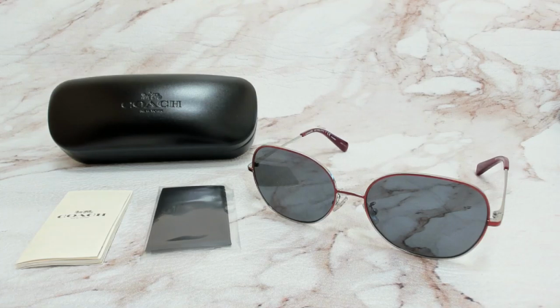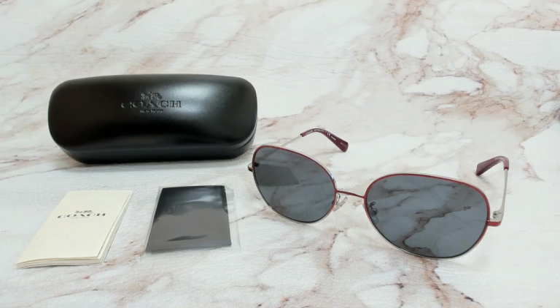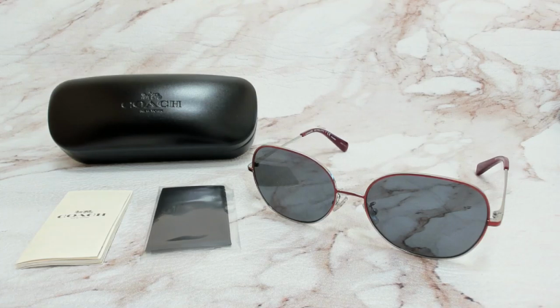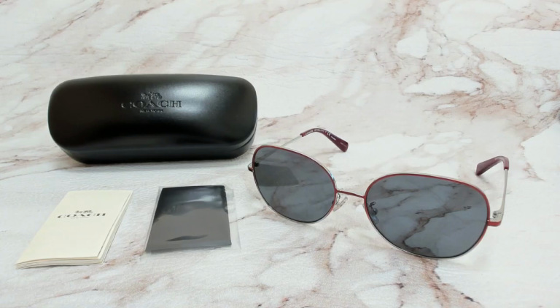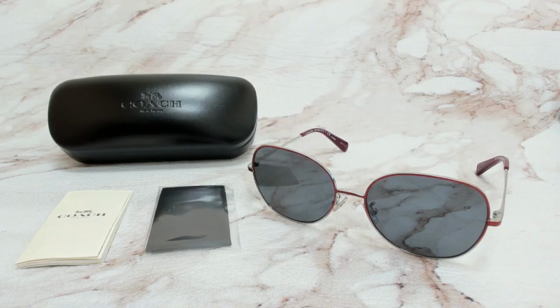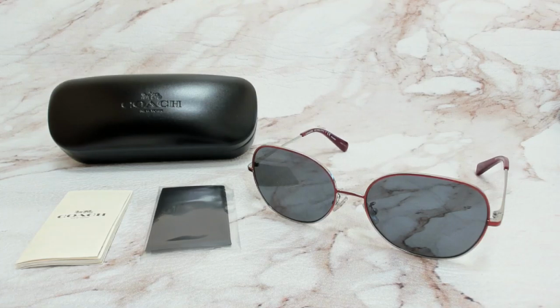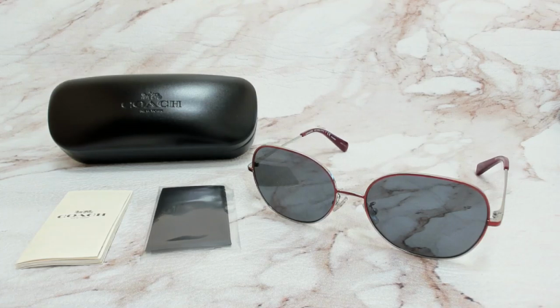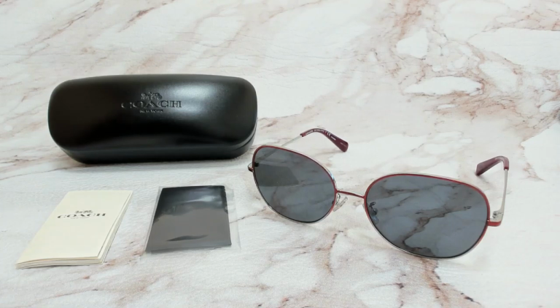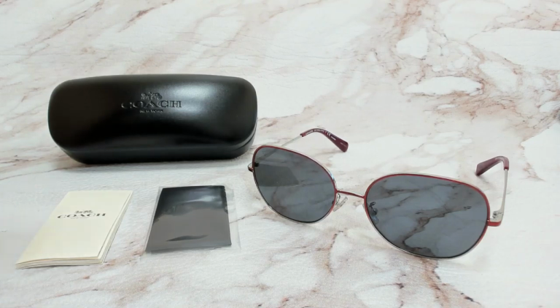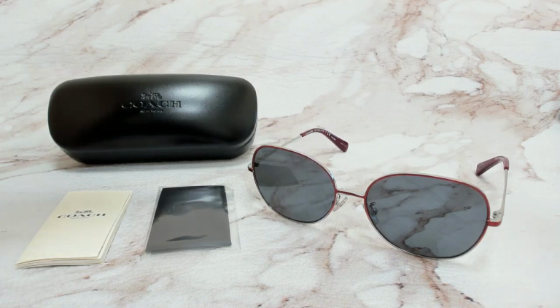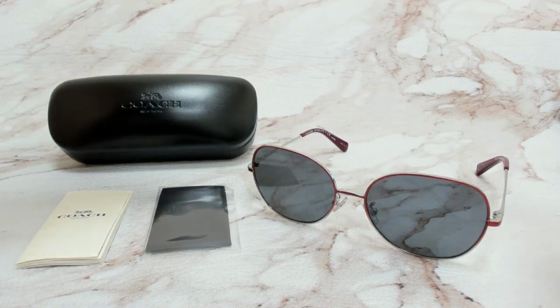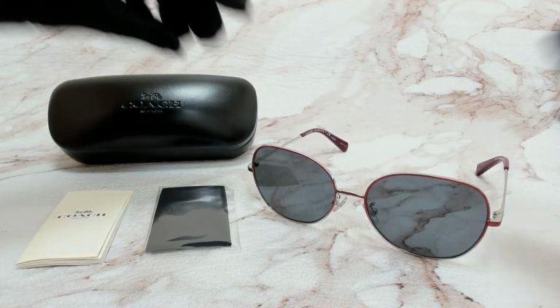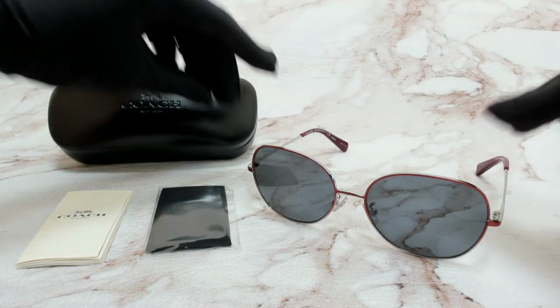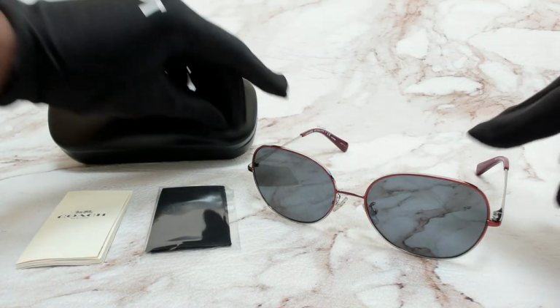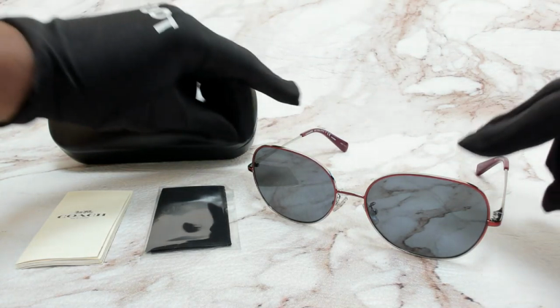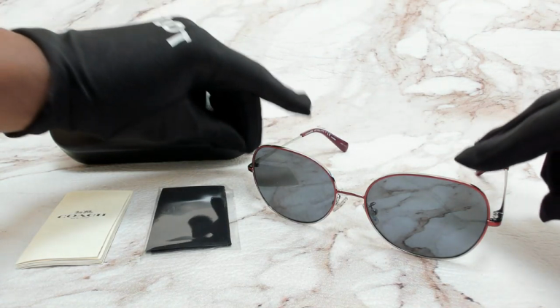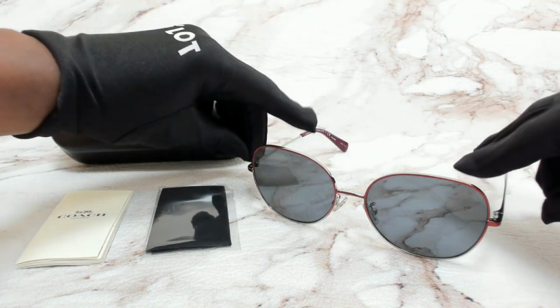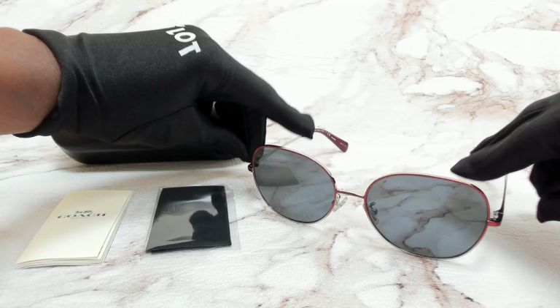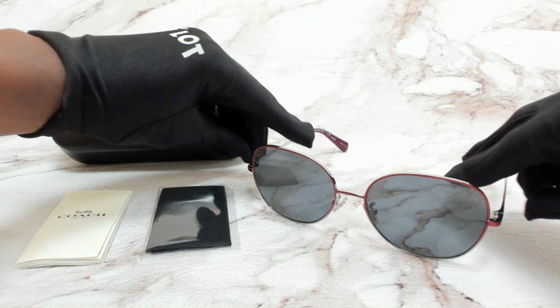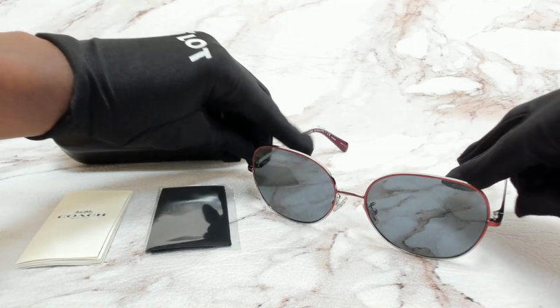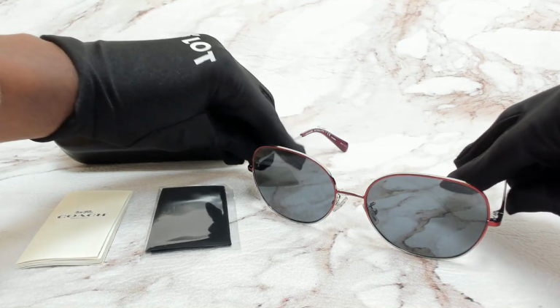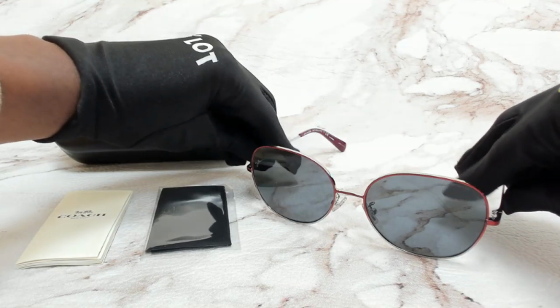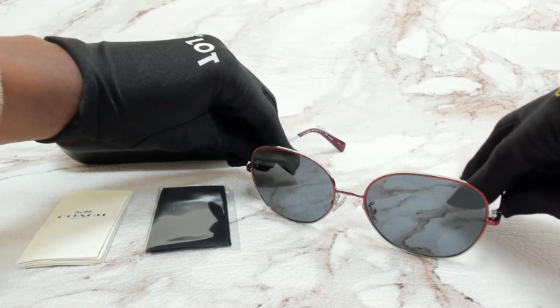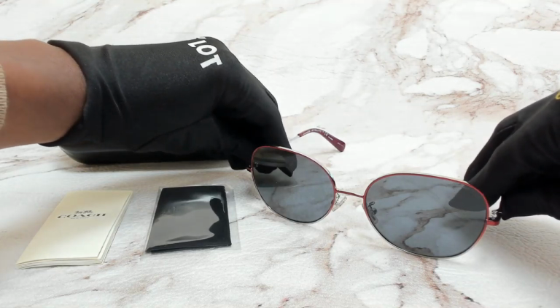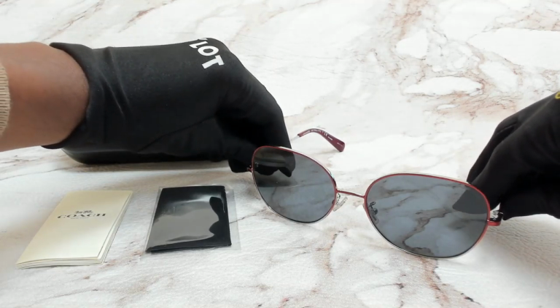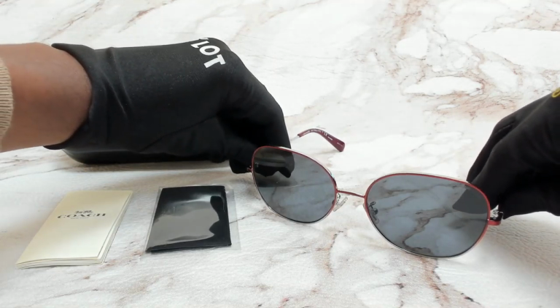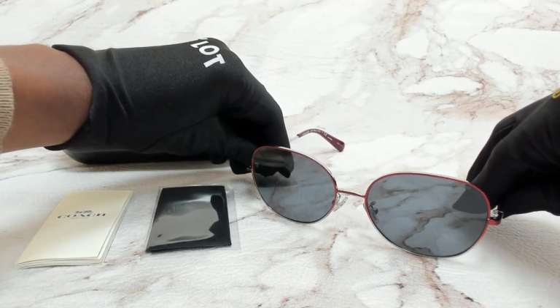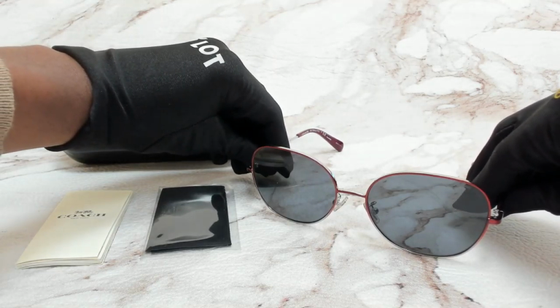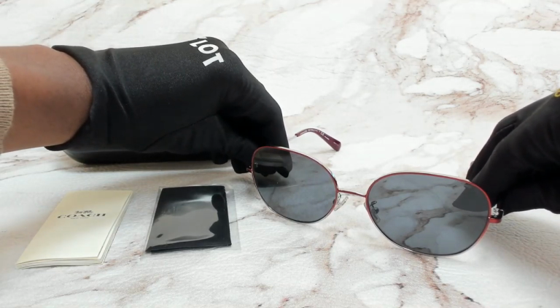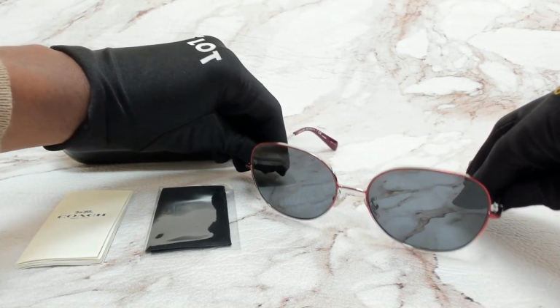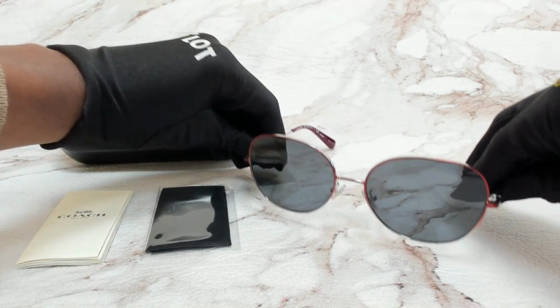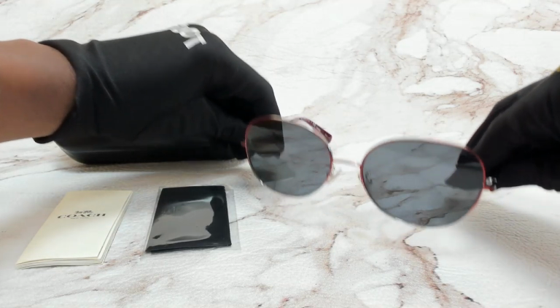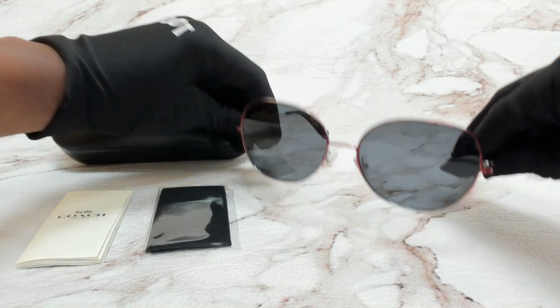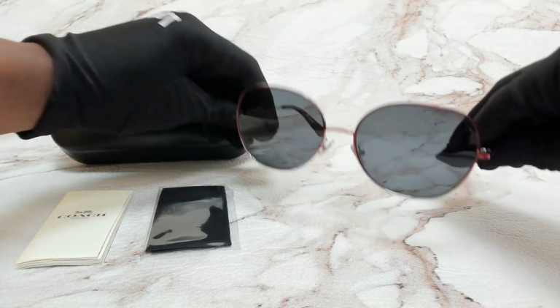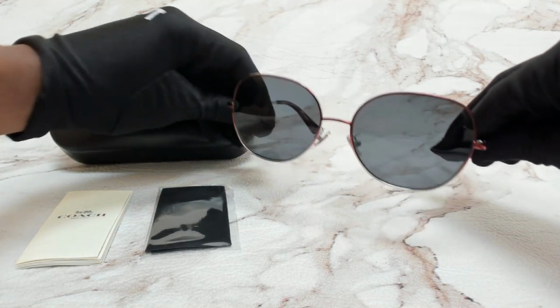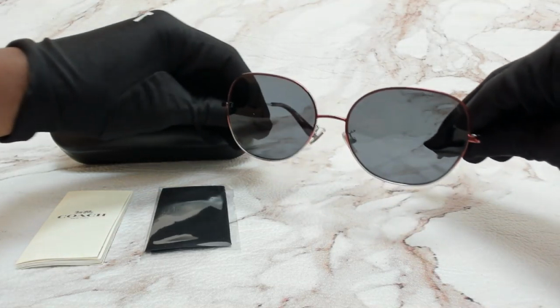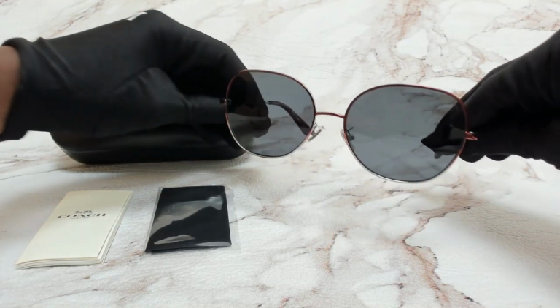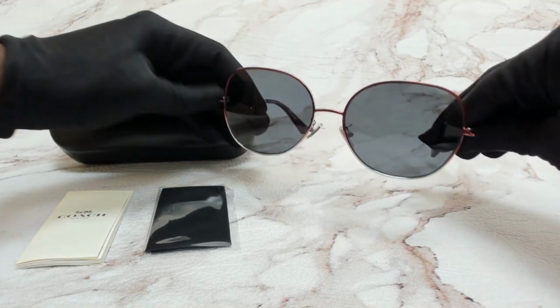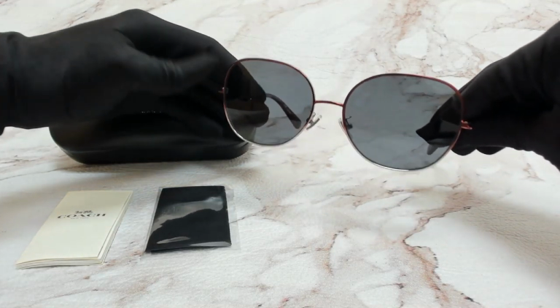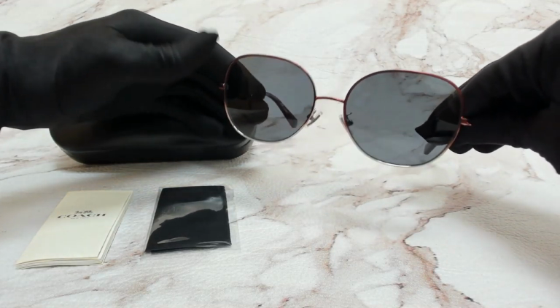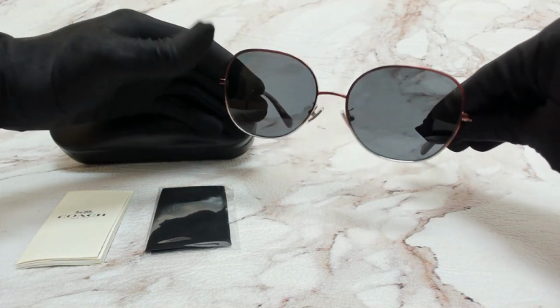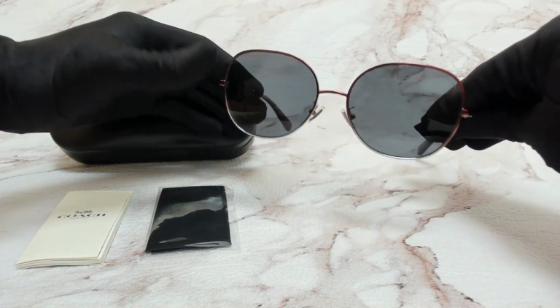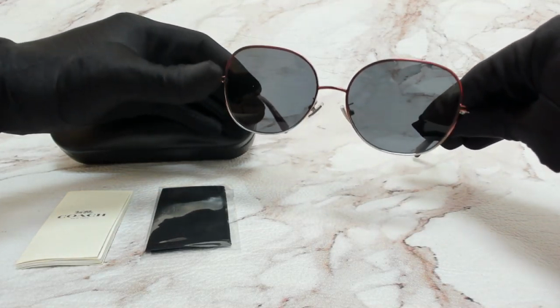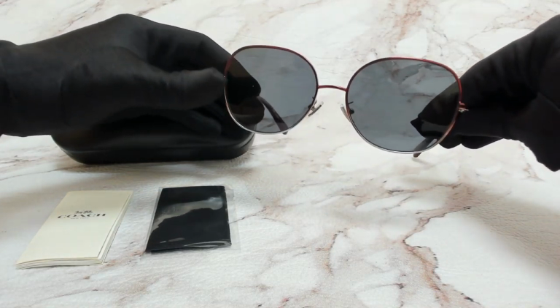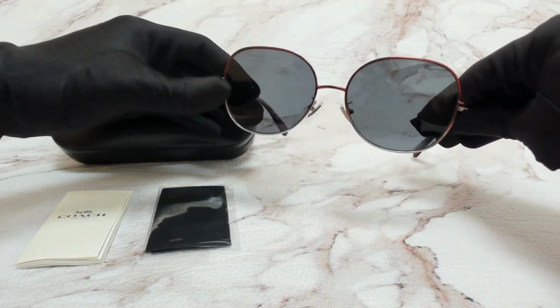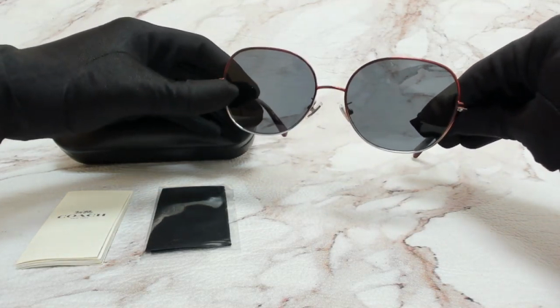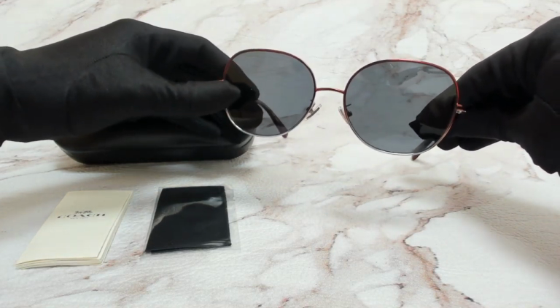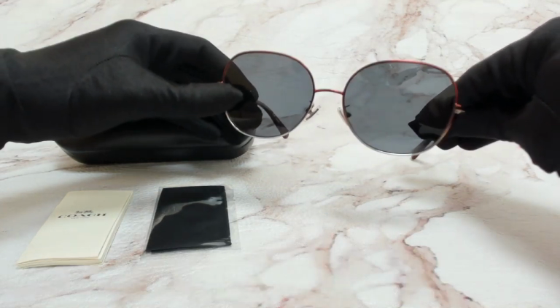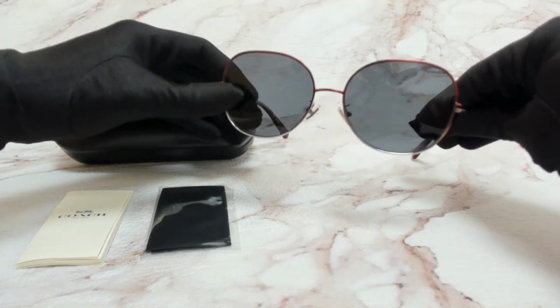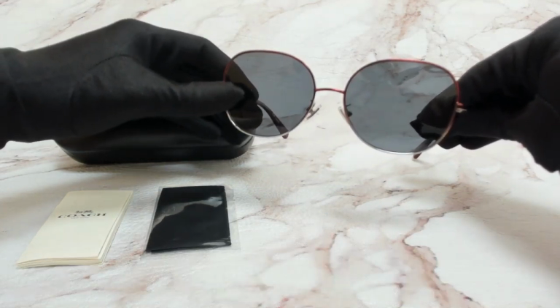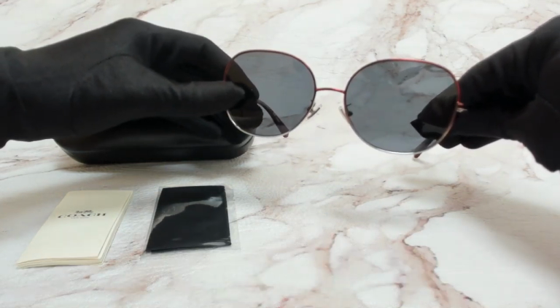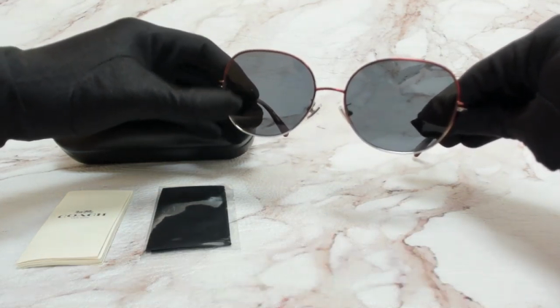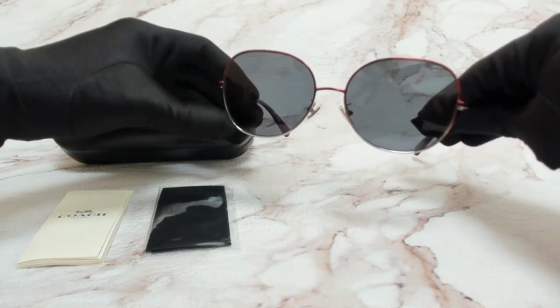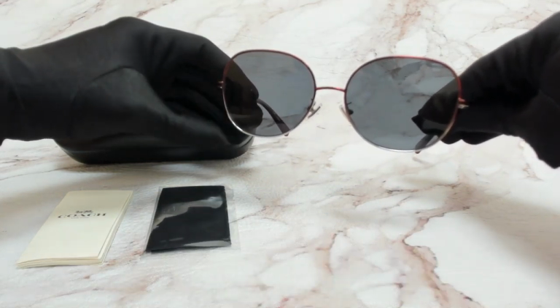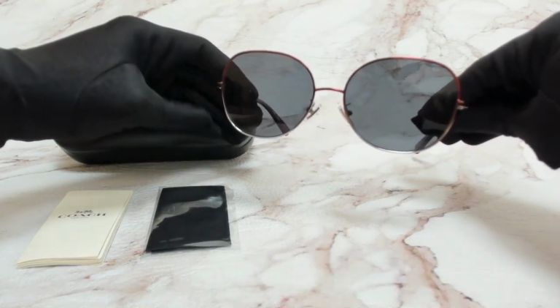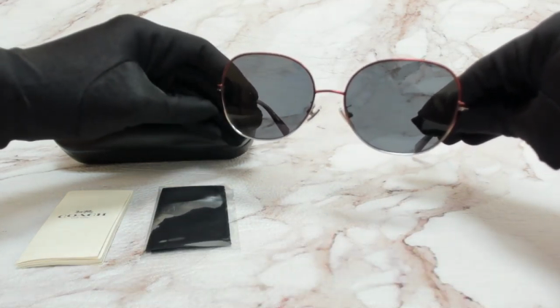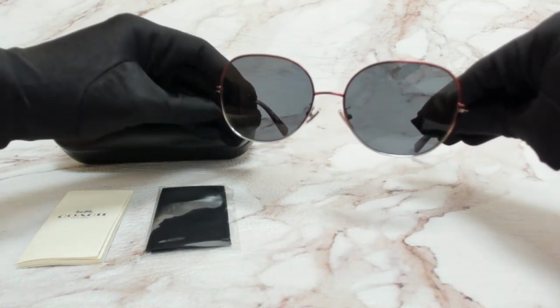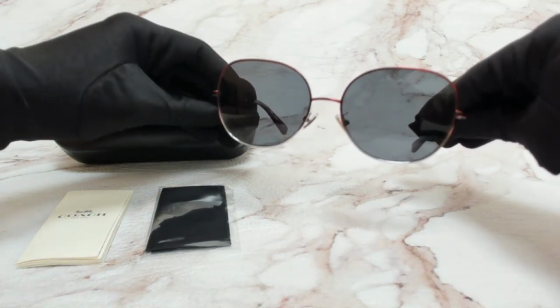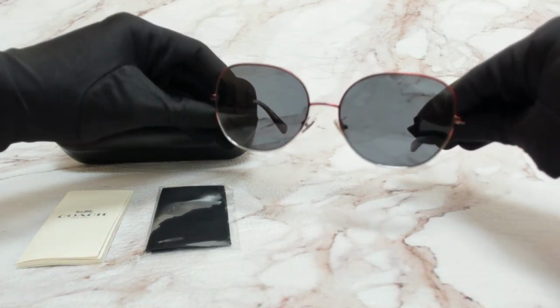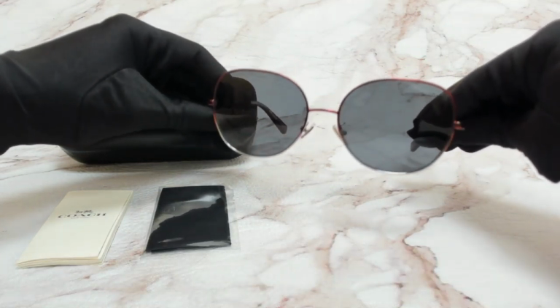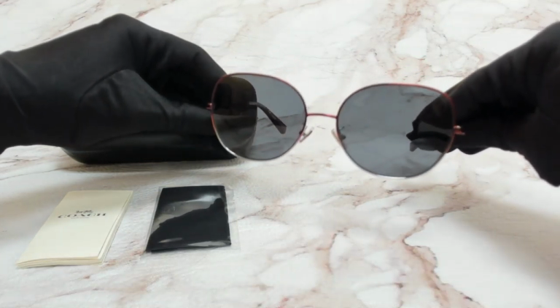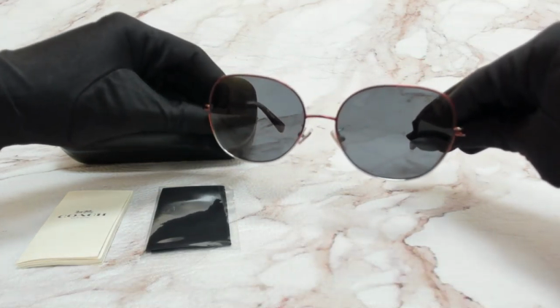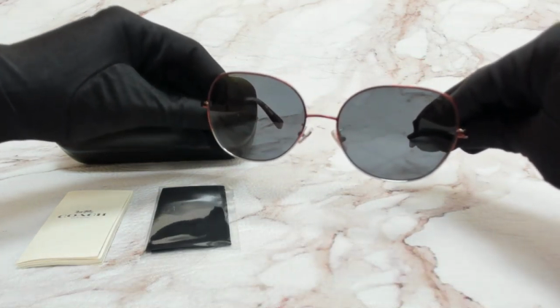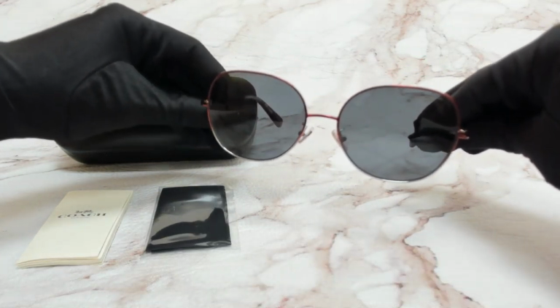The color of the frame is burgundy and silver, and the lenses are polarized gray with a round shape.